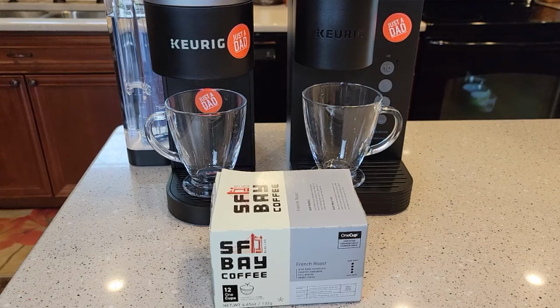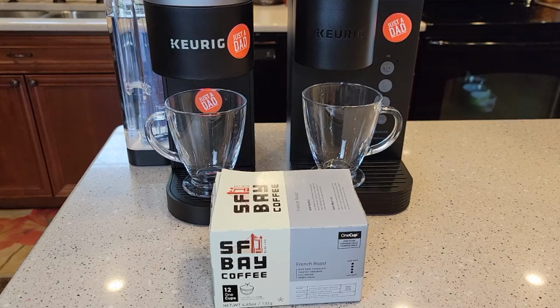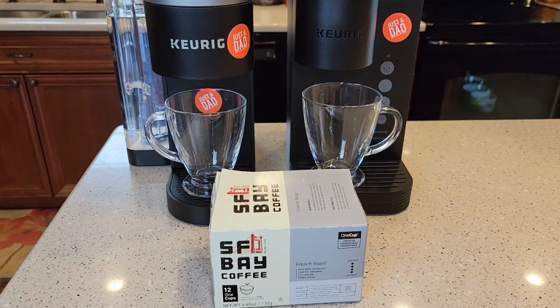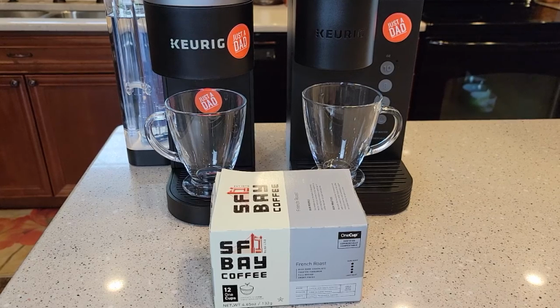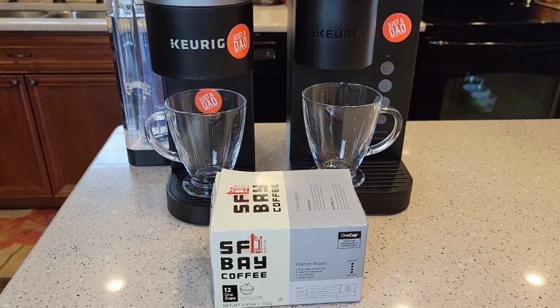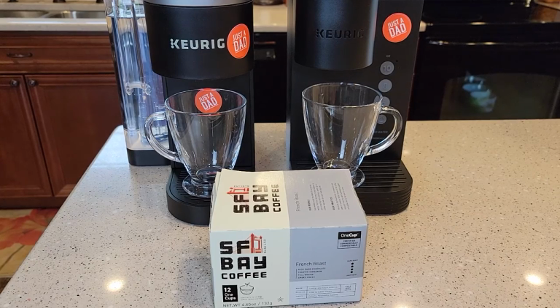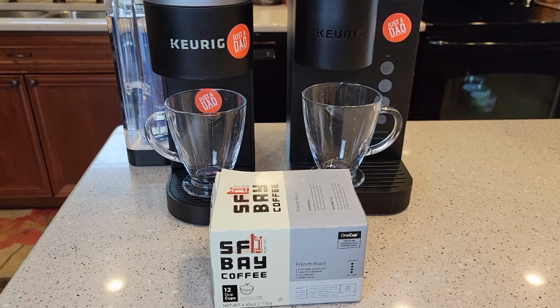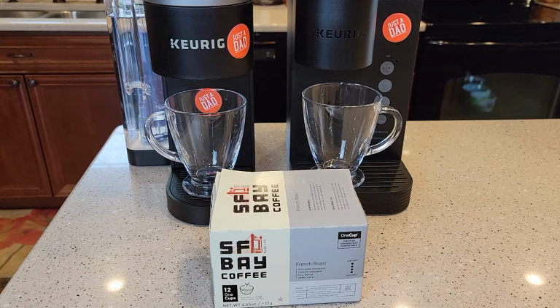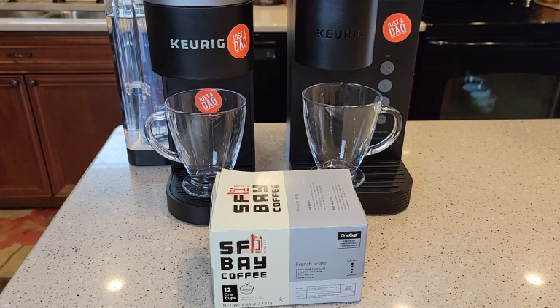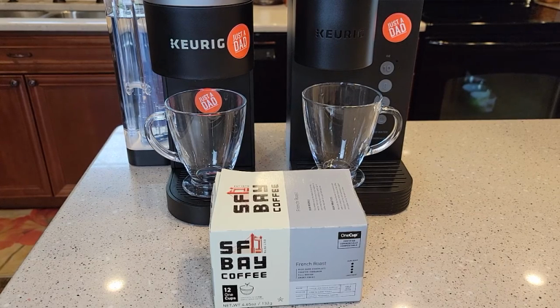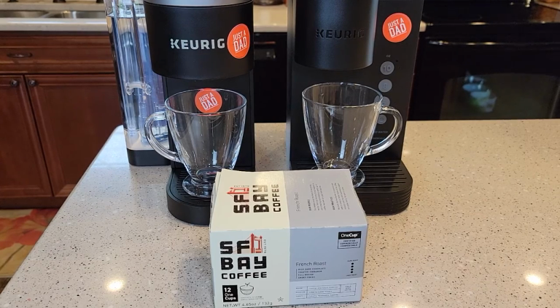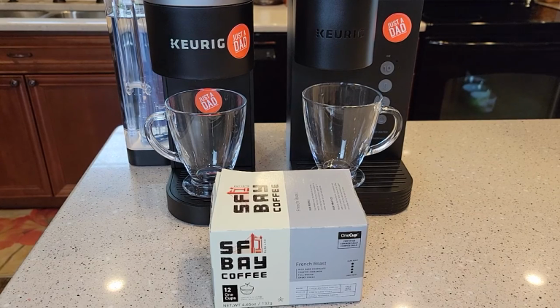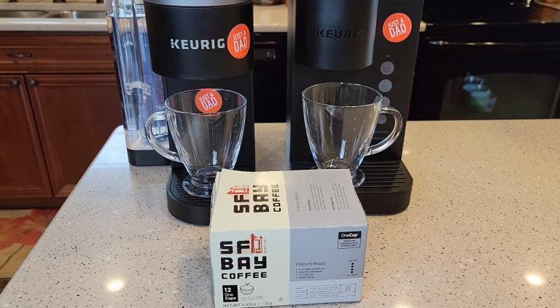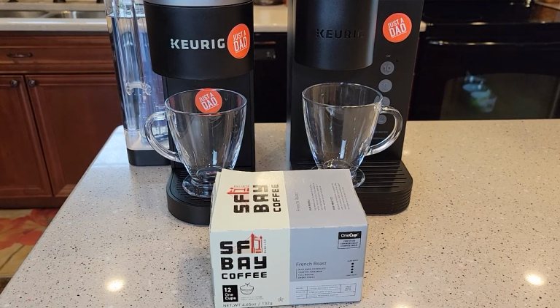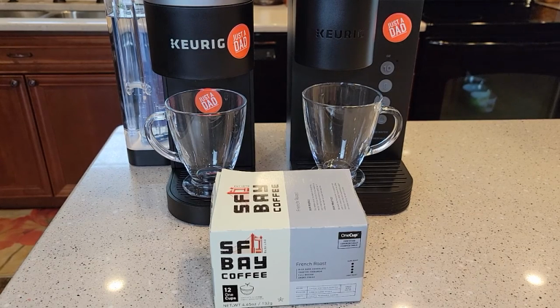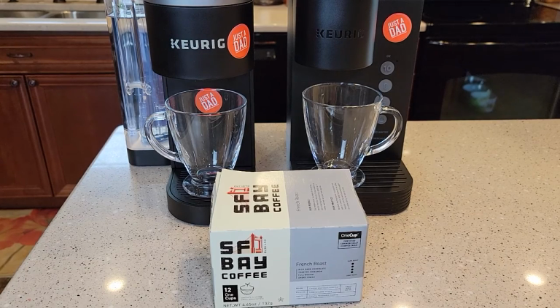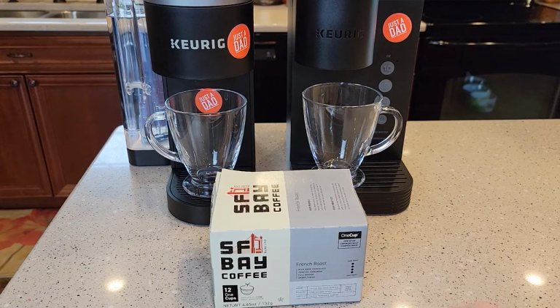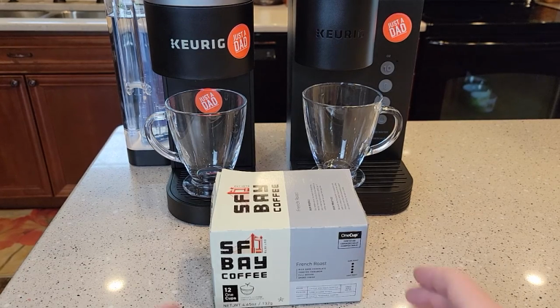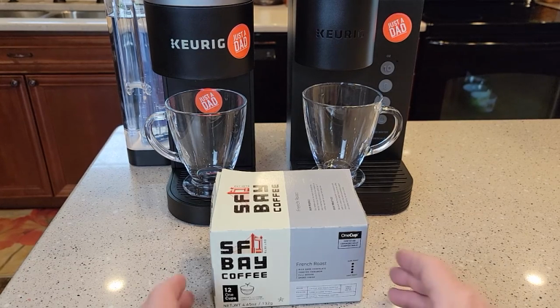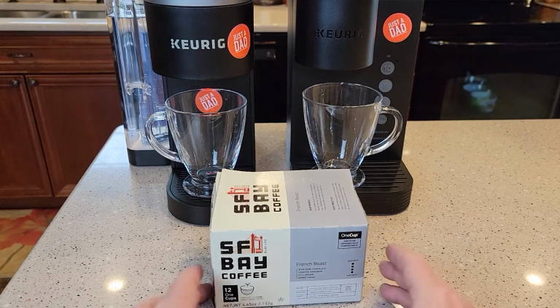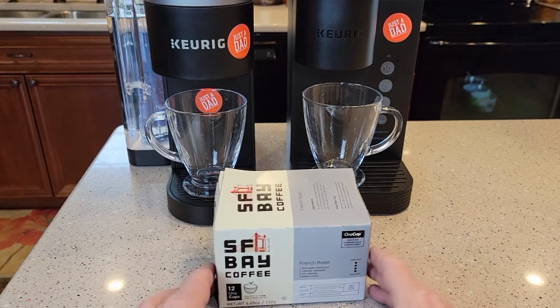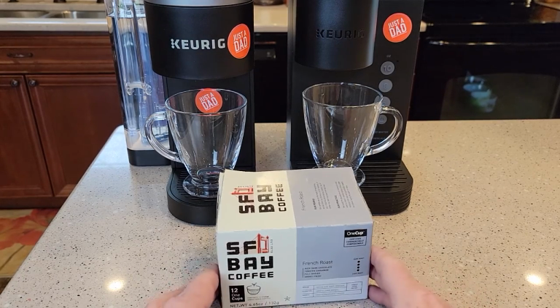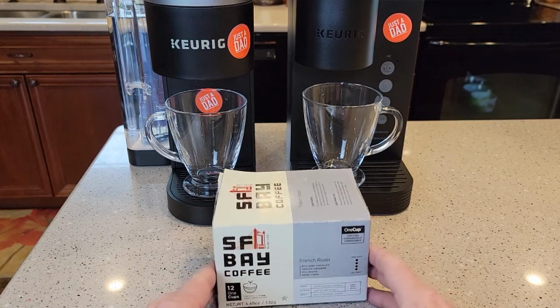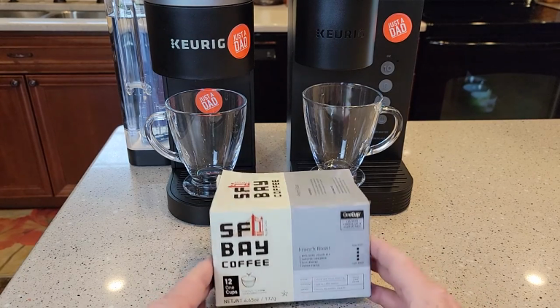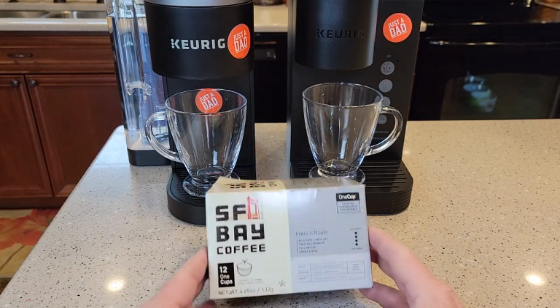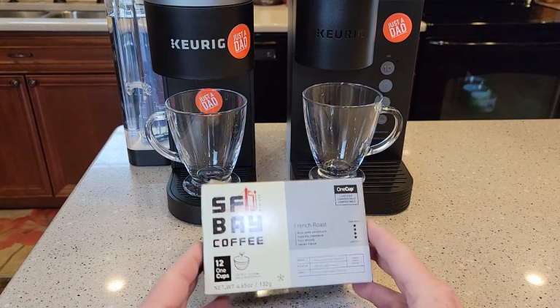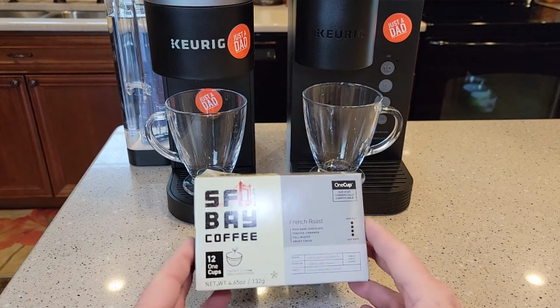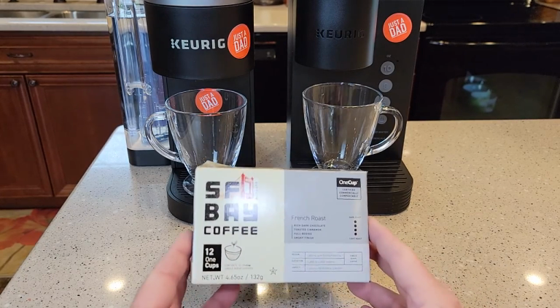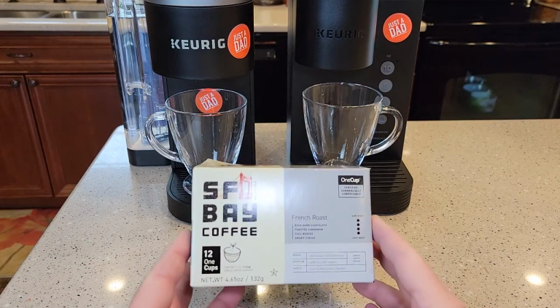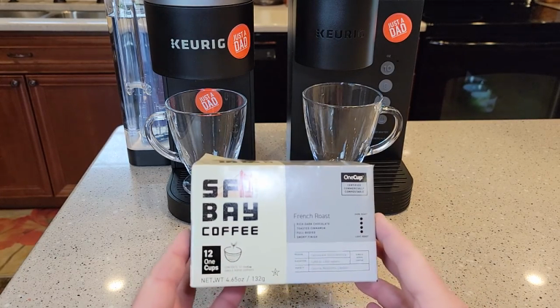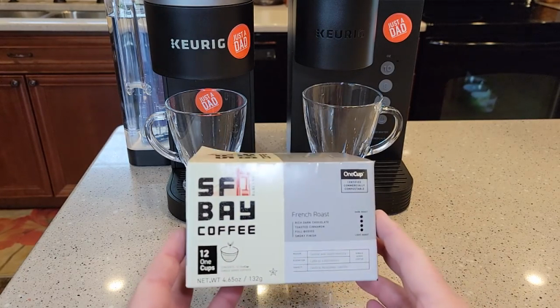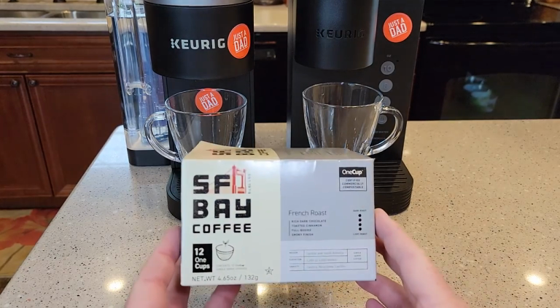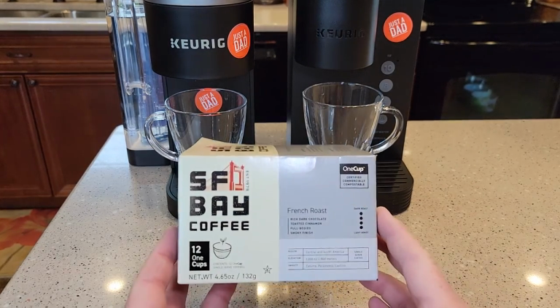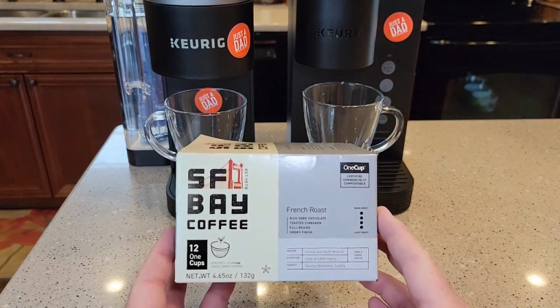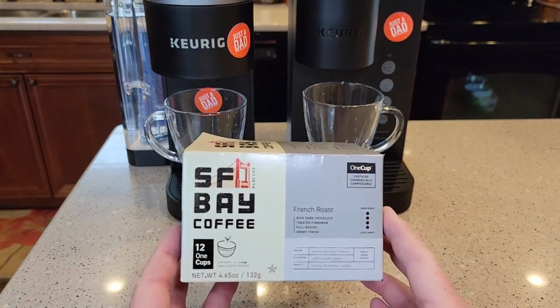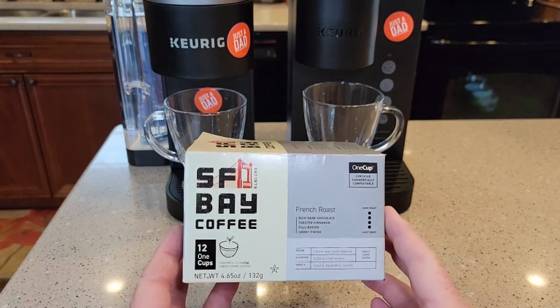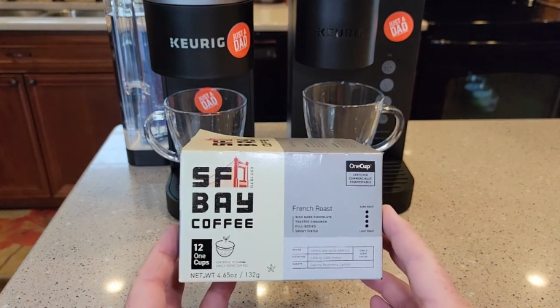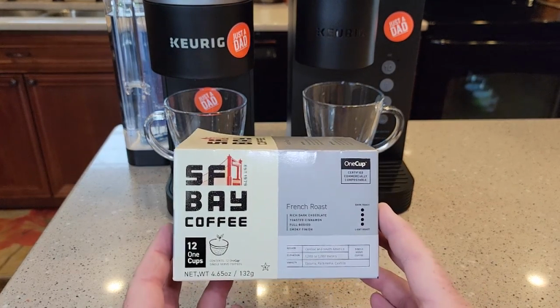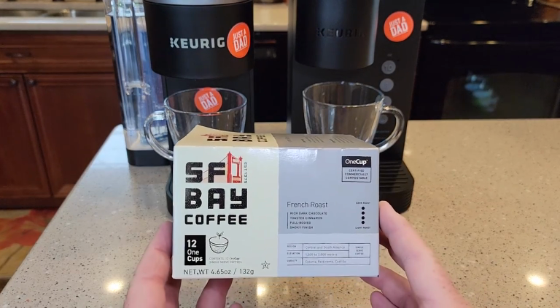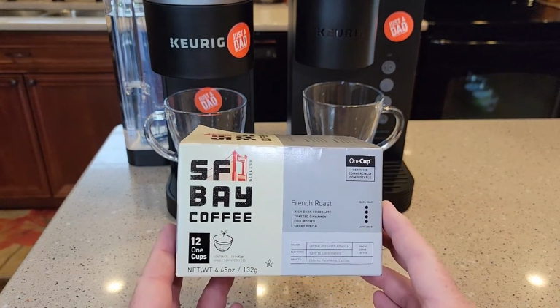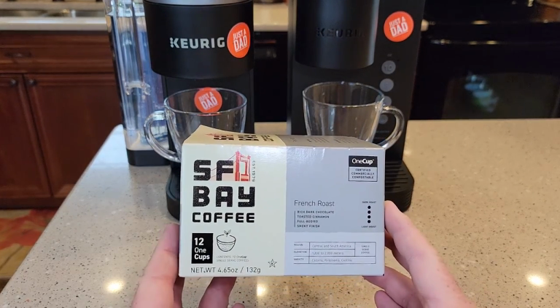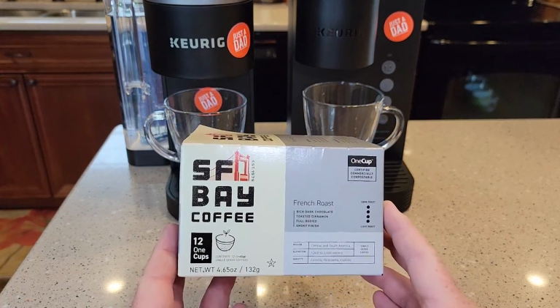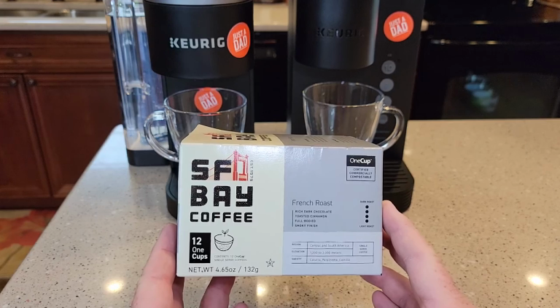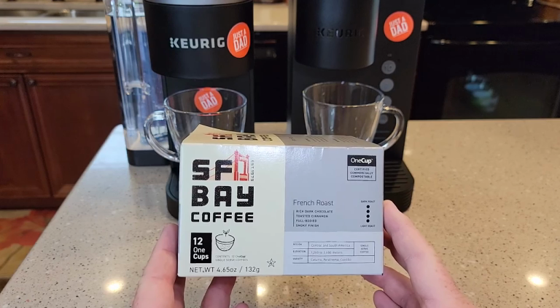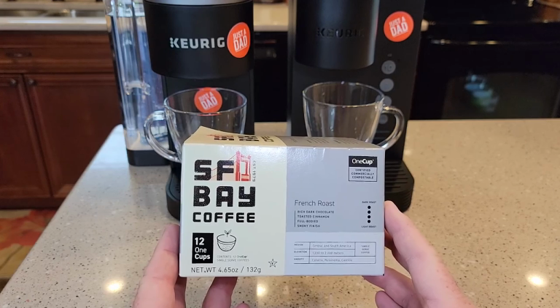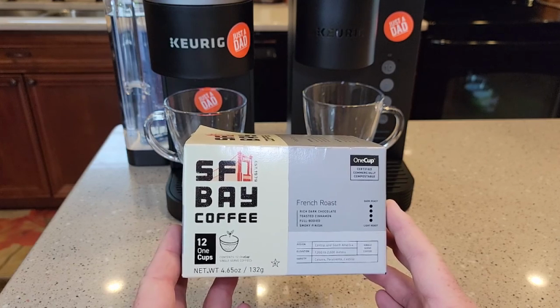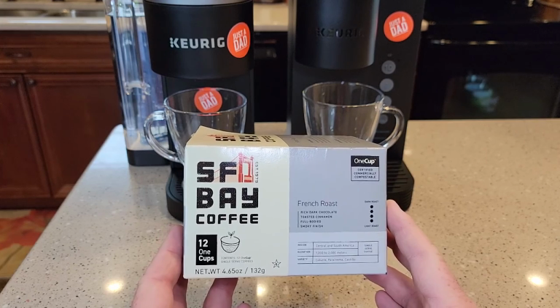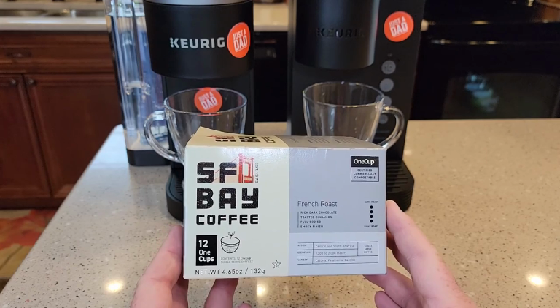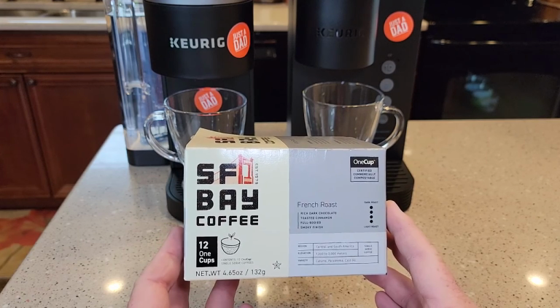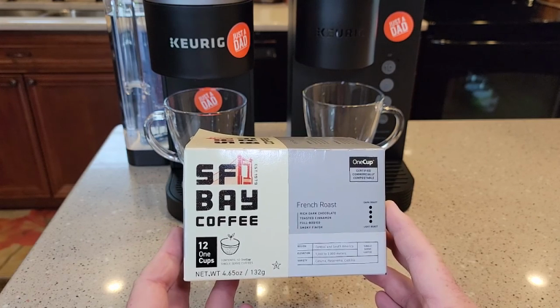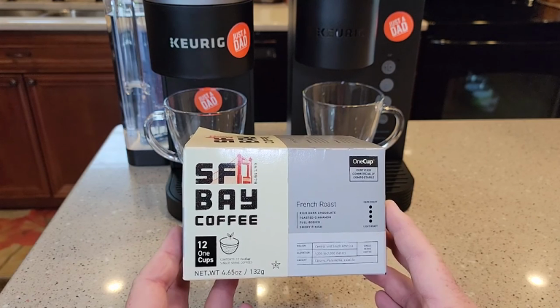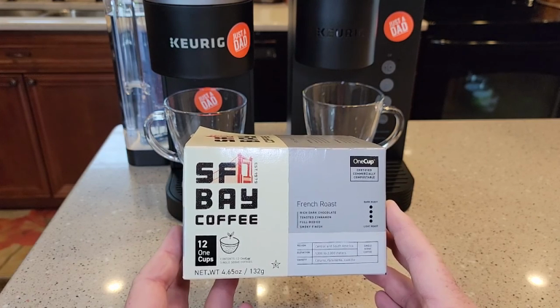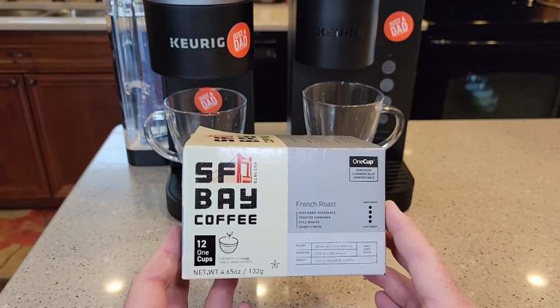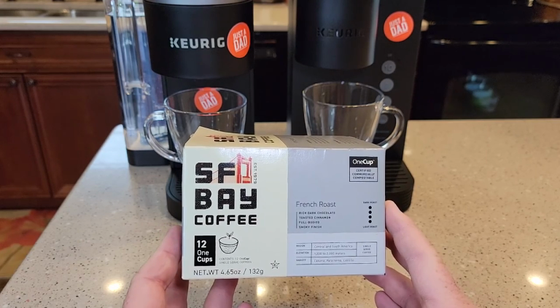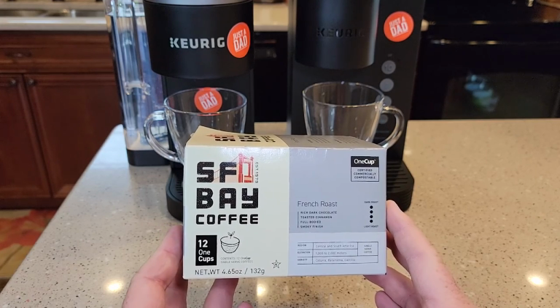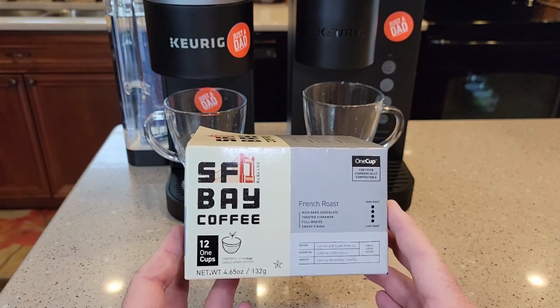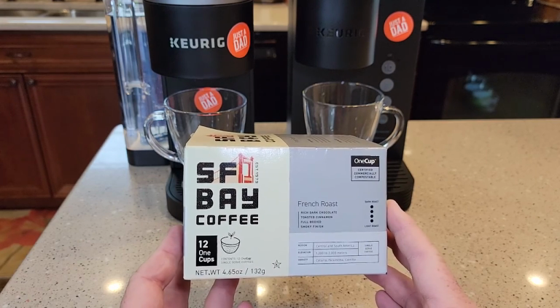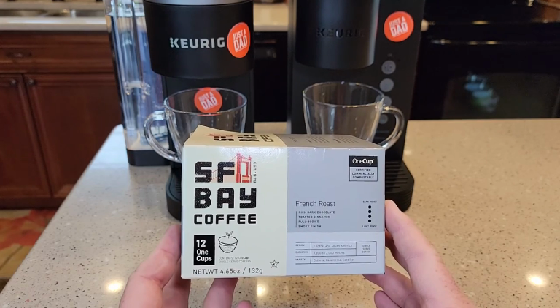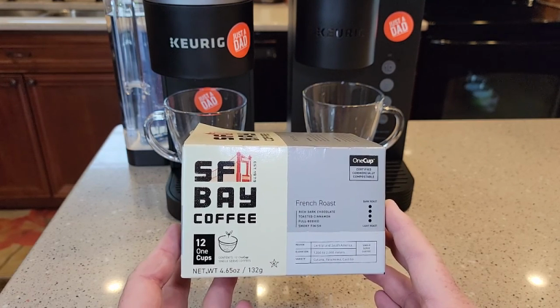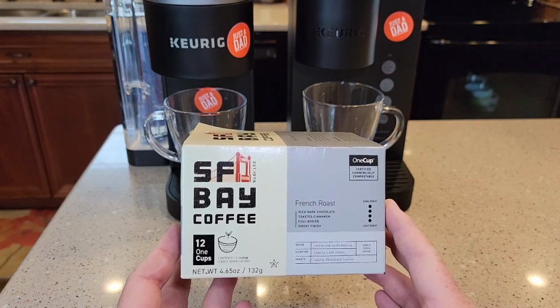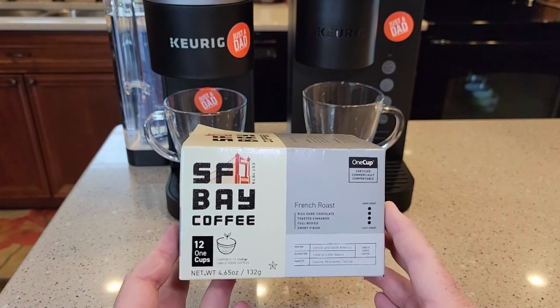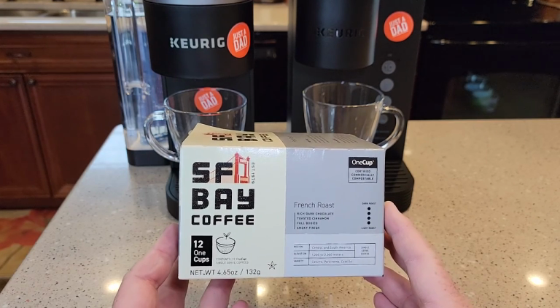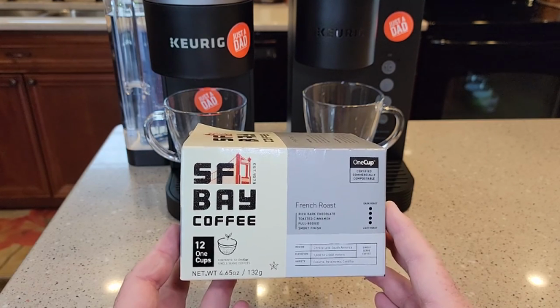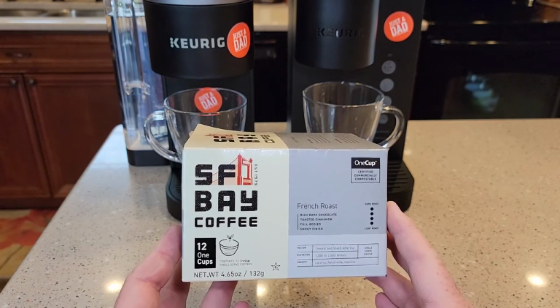Hello everyone, this is Just a Dad. Today I'm going to do a taste test and kind of a review and unboxing of the San Francisco Bay Coffee K-Cups.